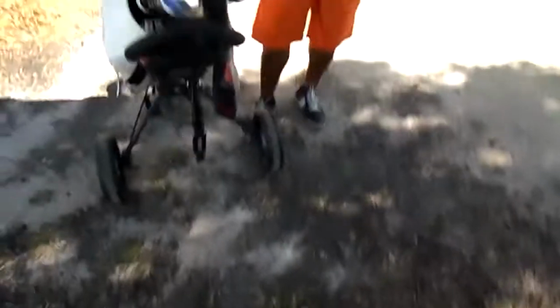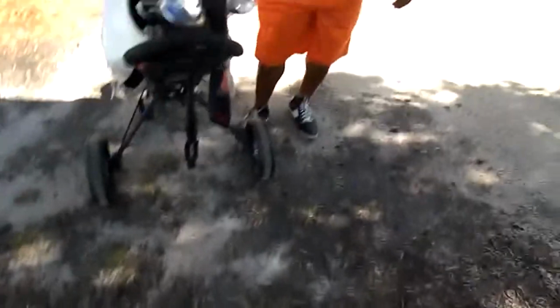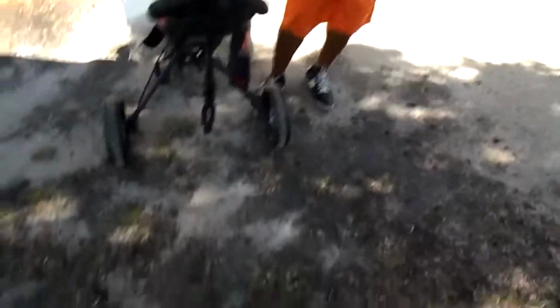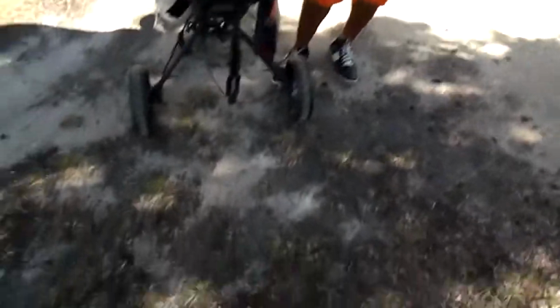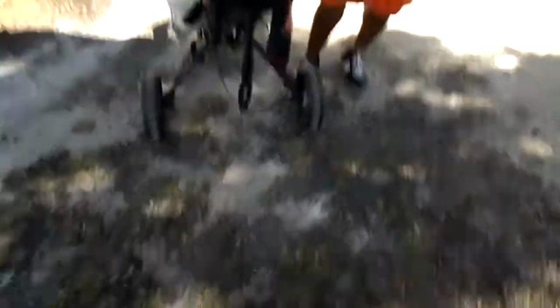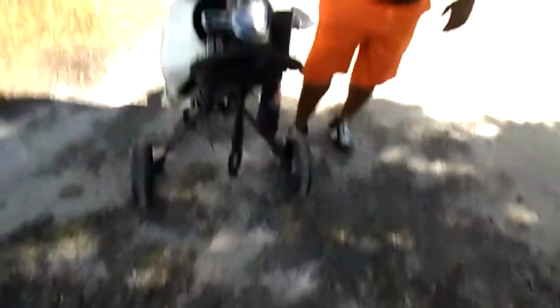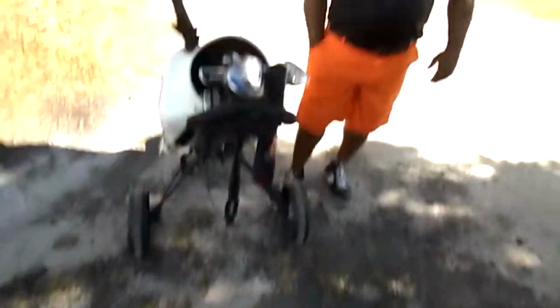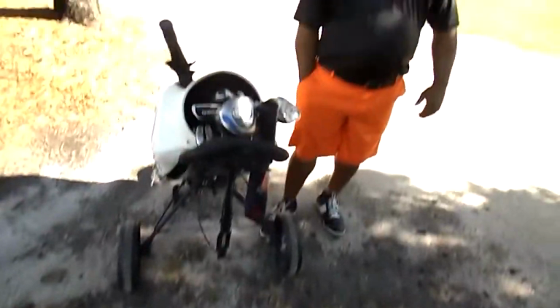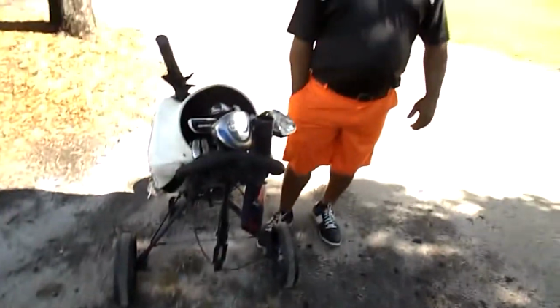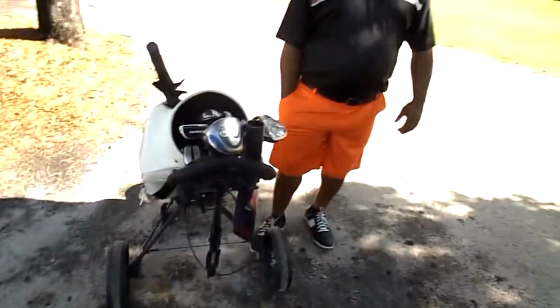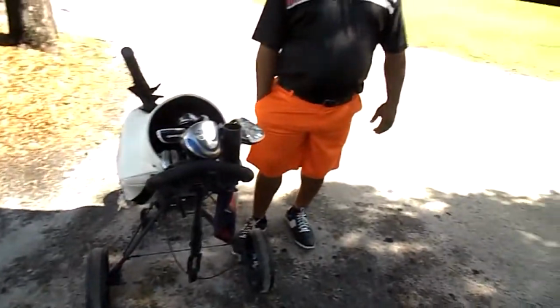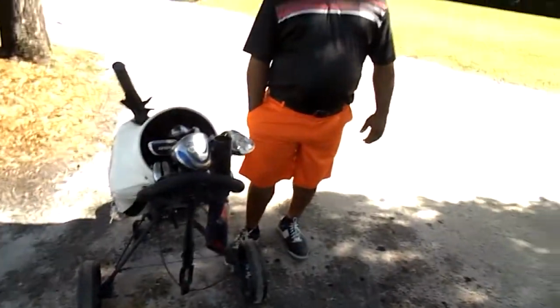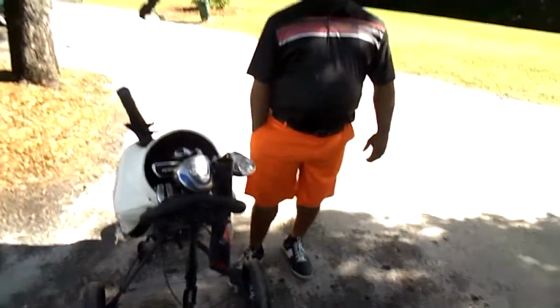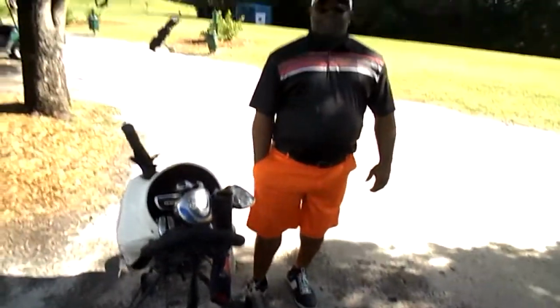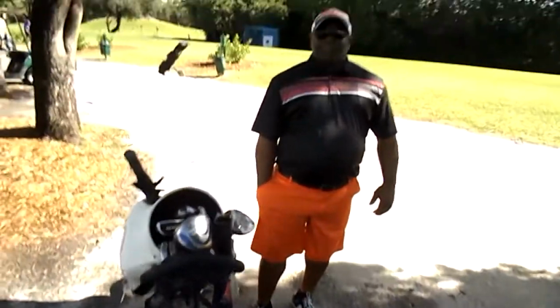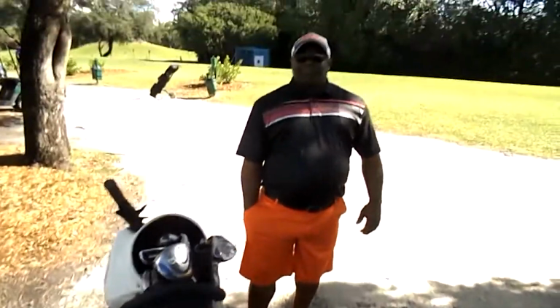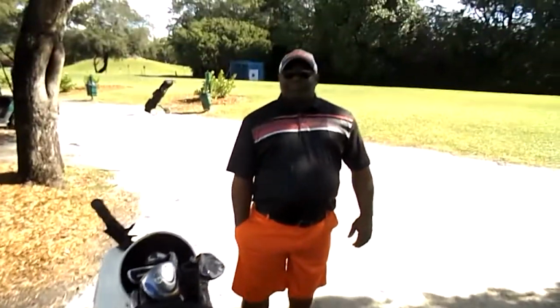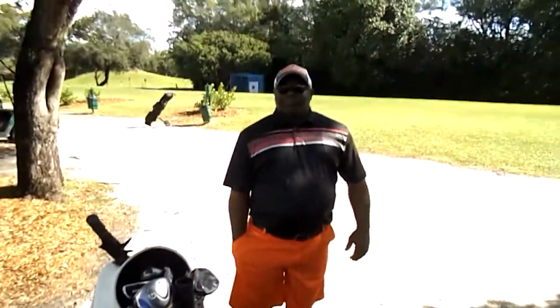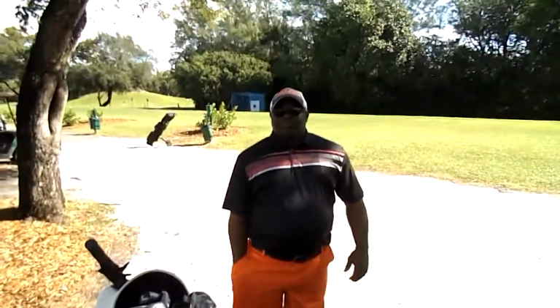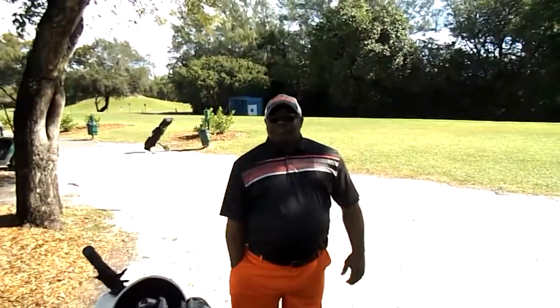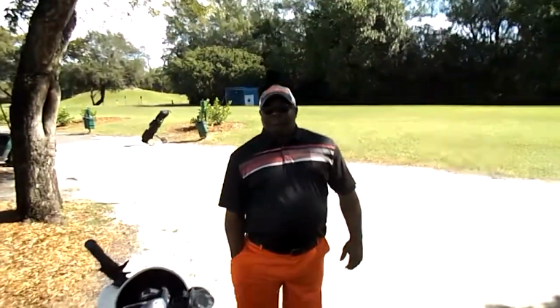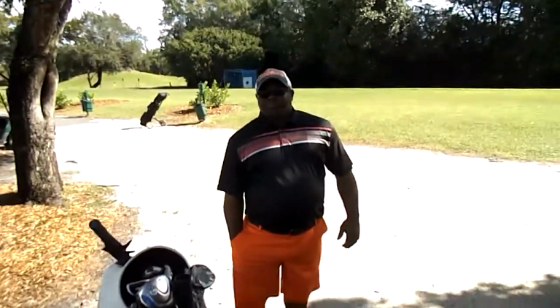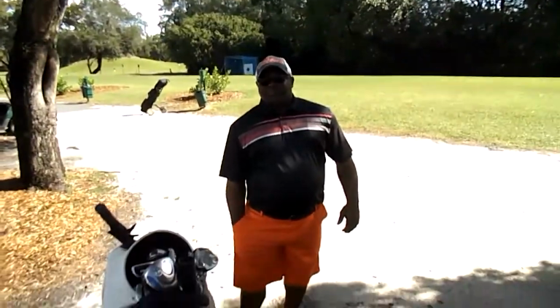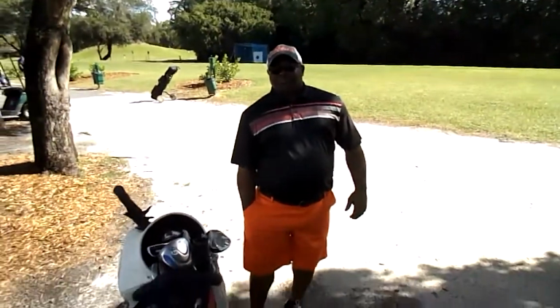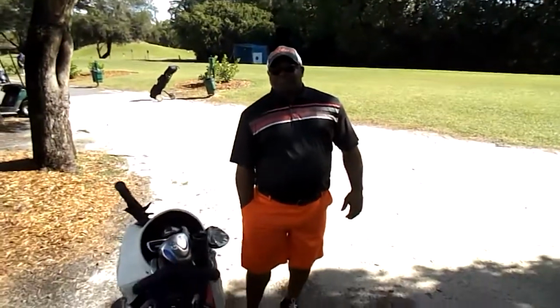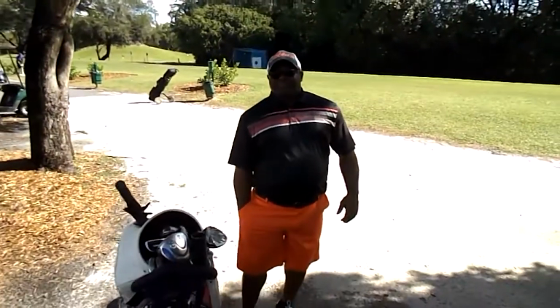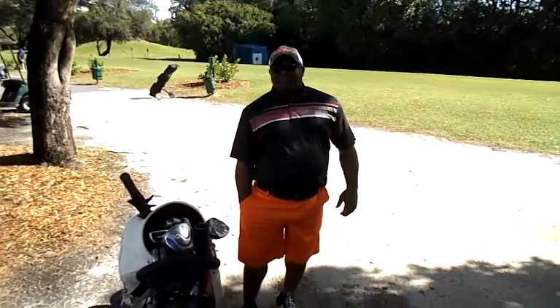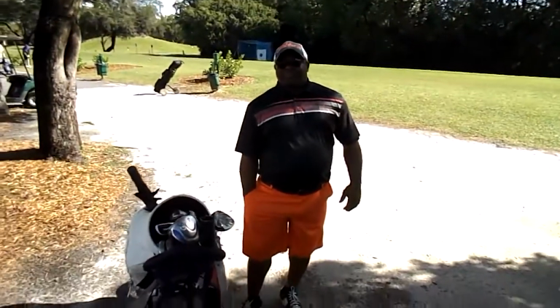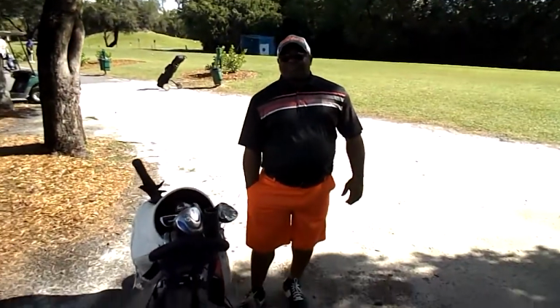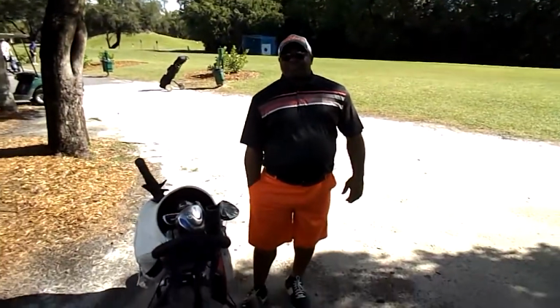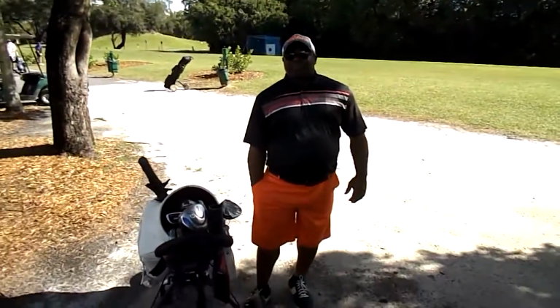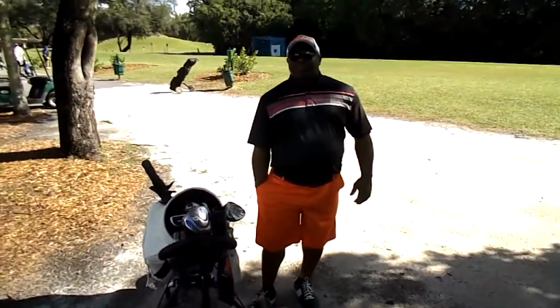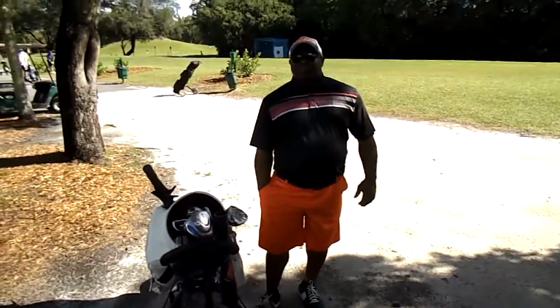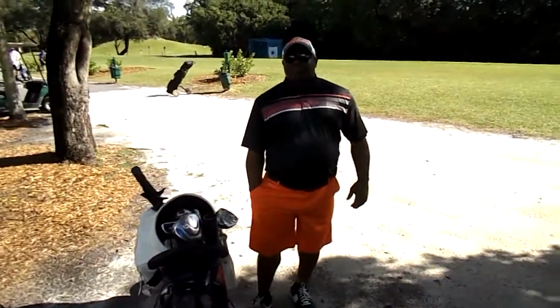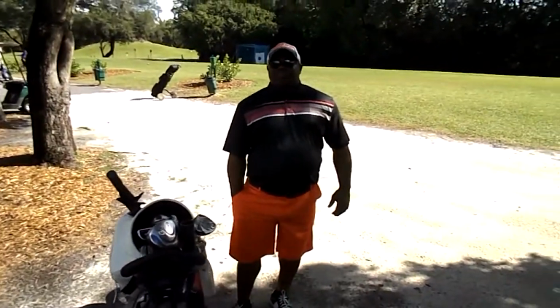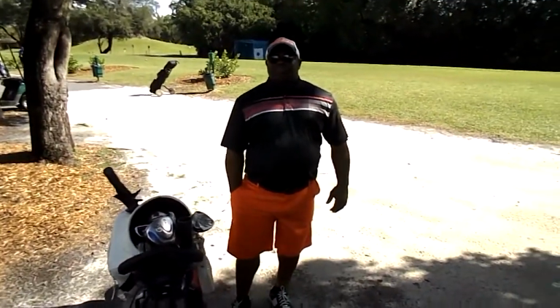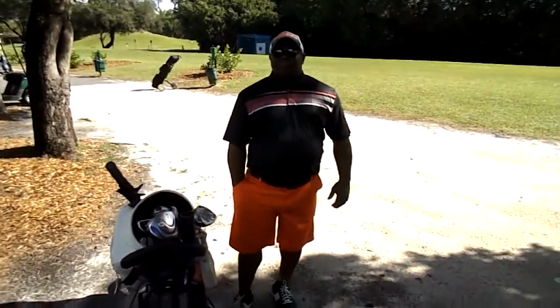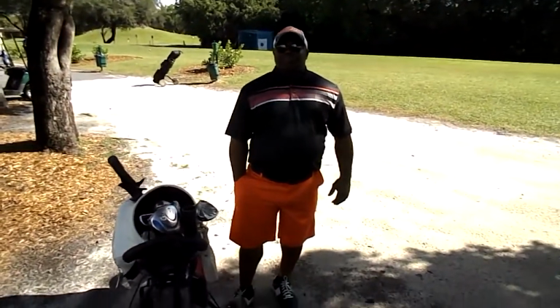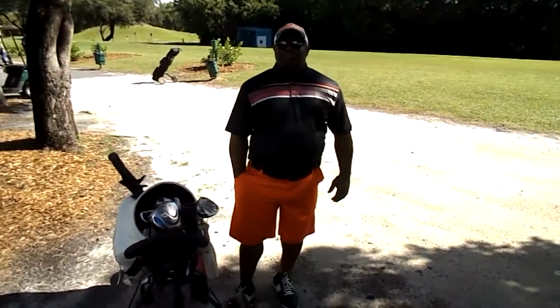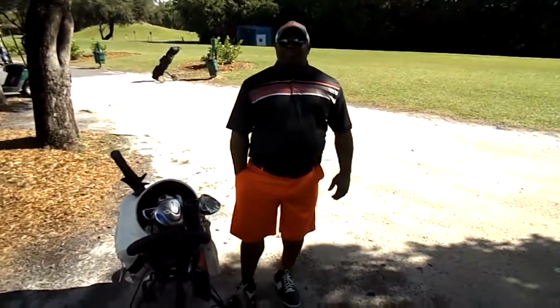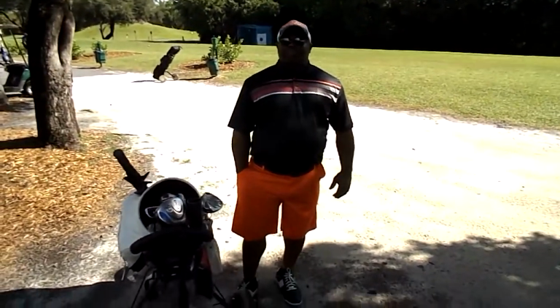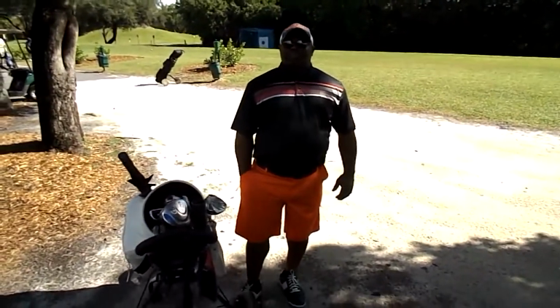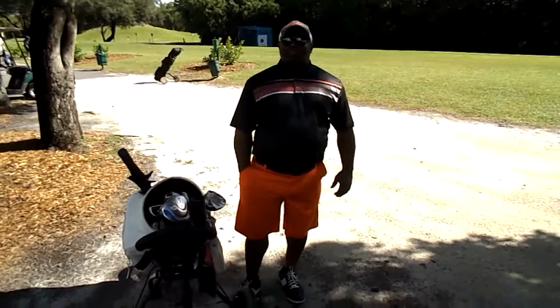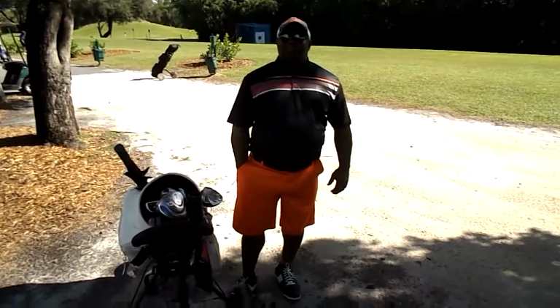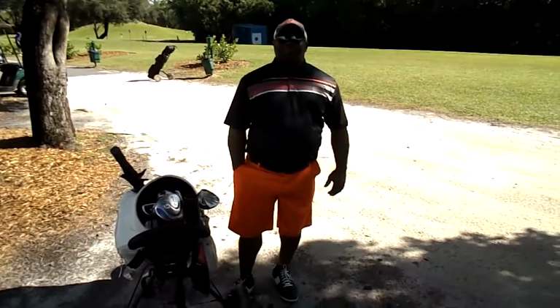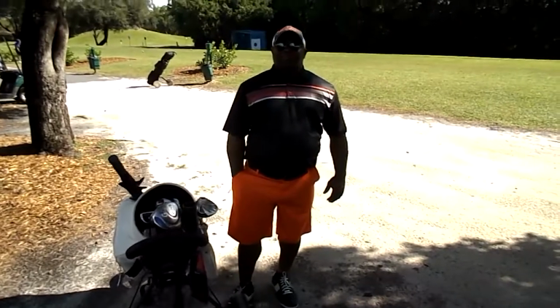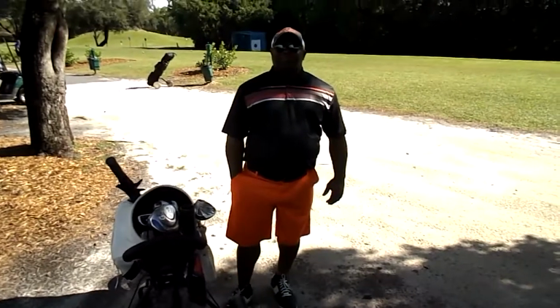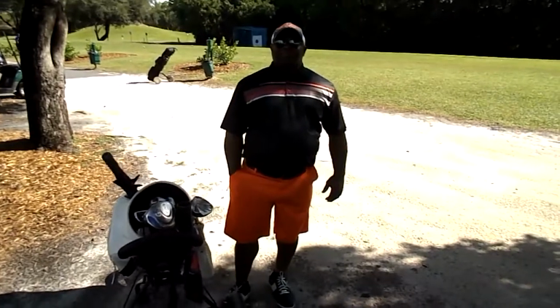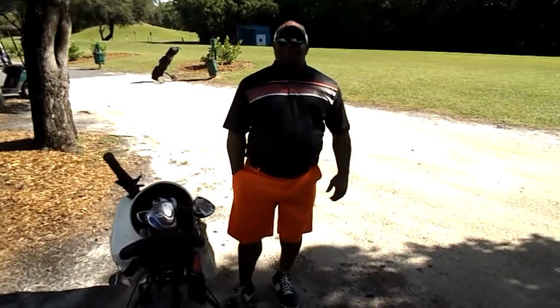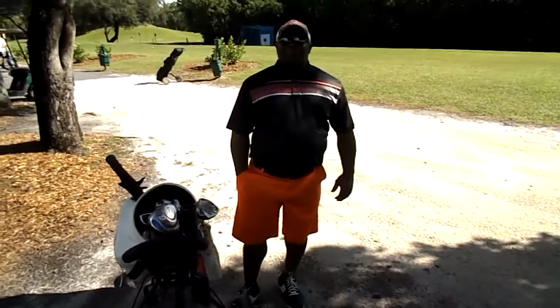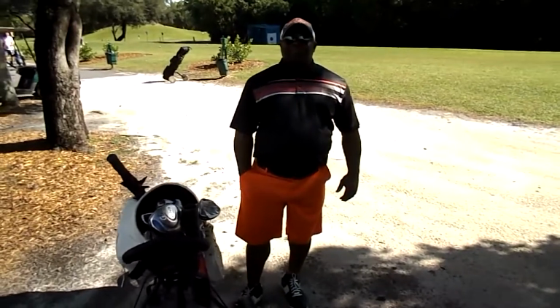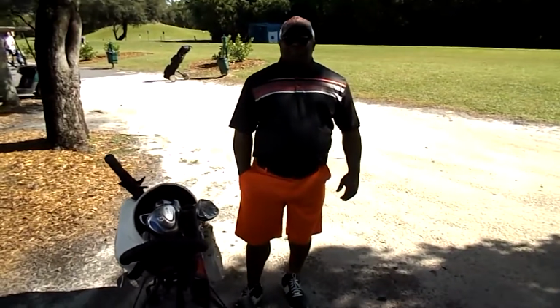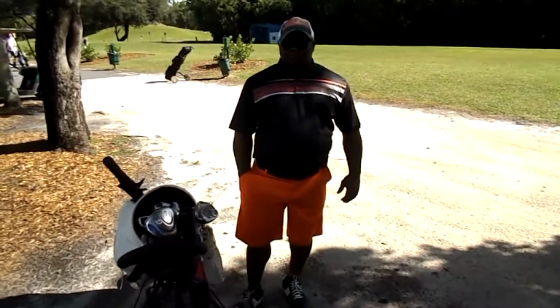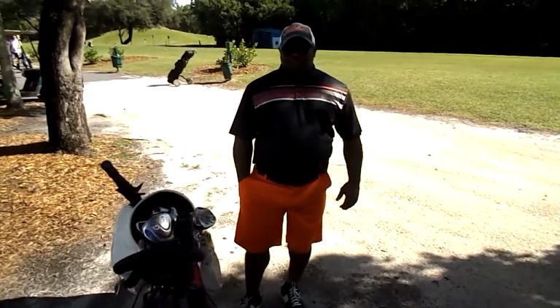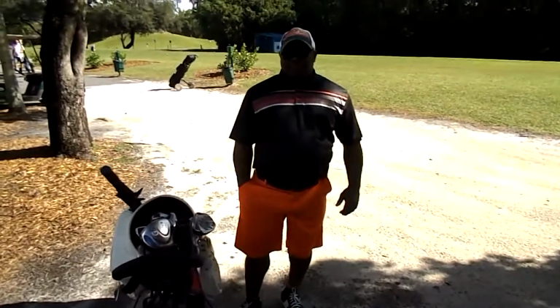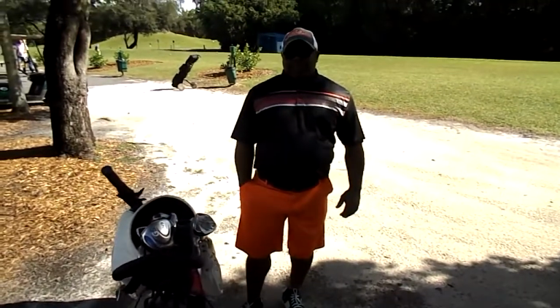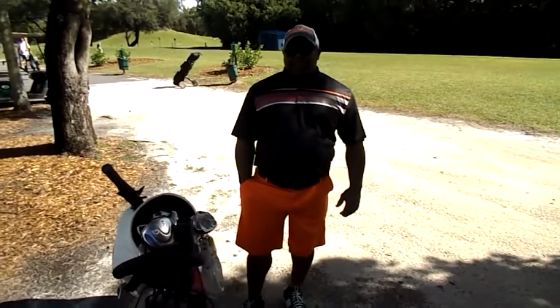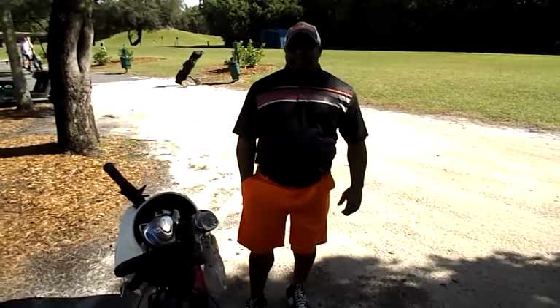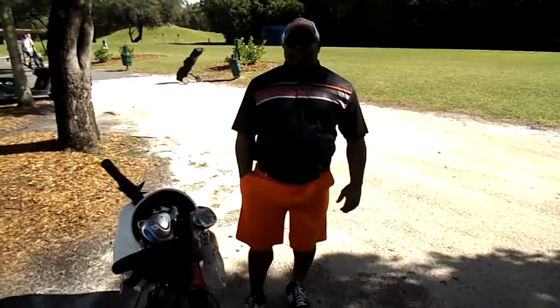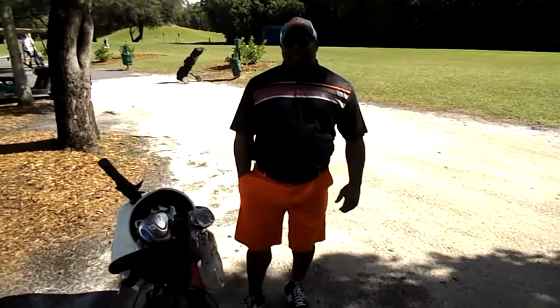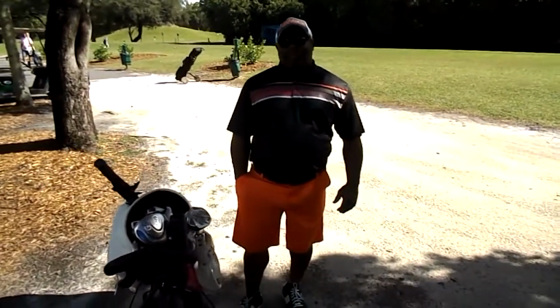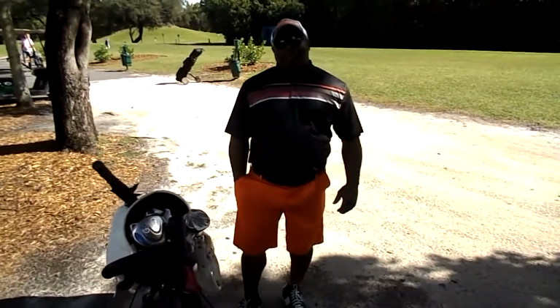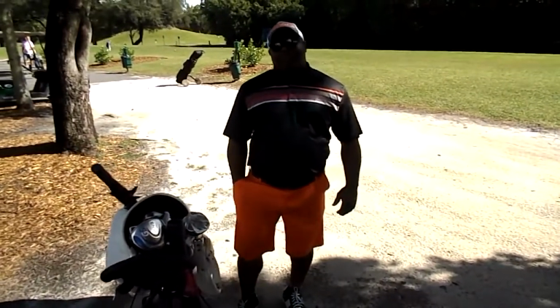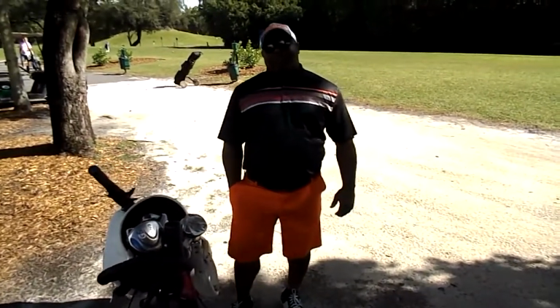Today I'm here at Grinnell's Park with Calvin Sykes. He plays golf on the weekend. How you doing today, Calvin? Good, man. How you doing?